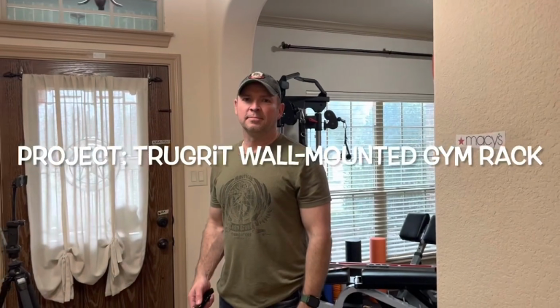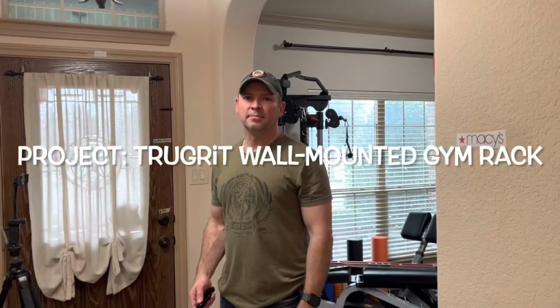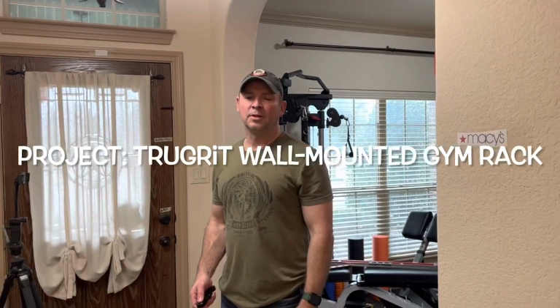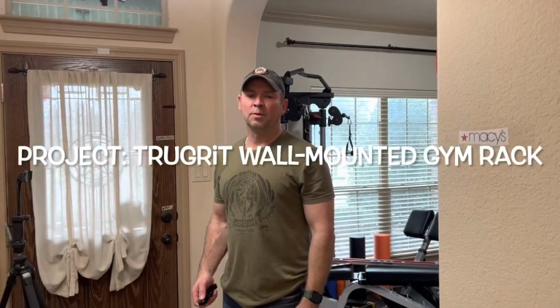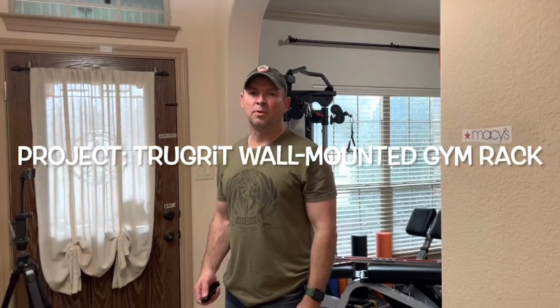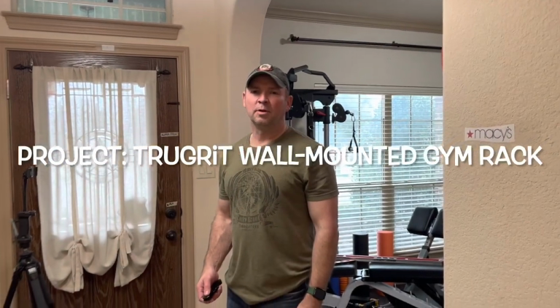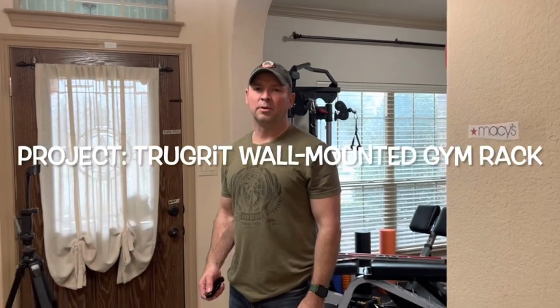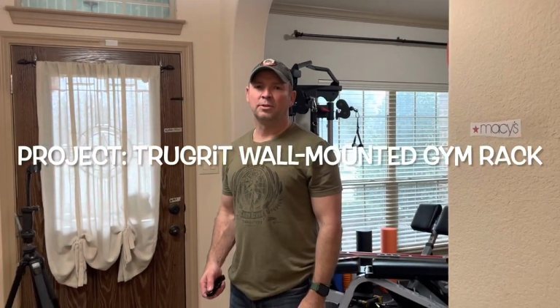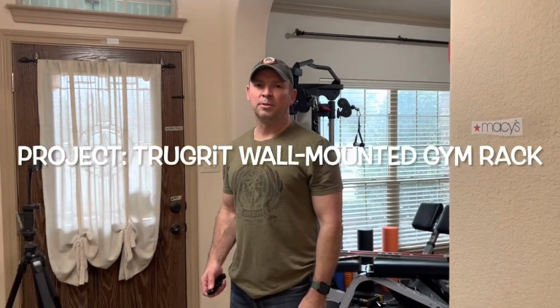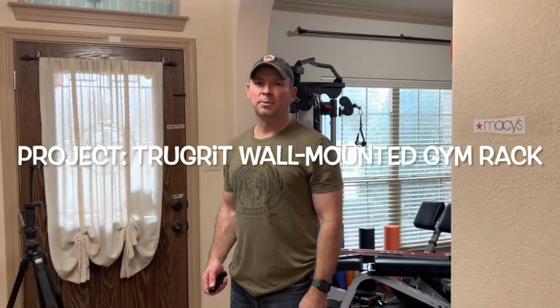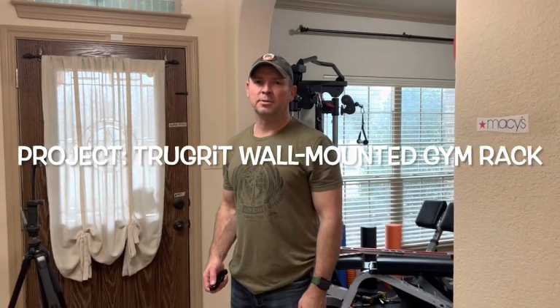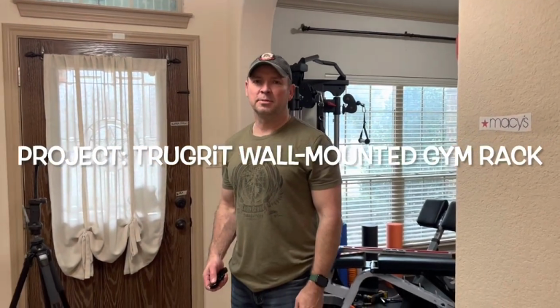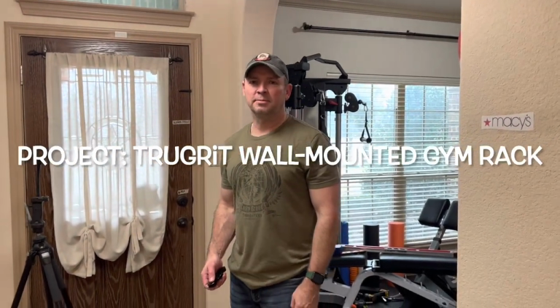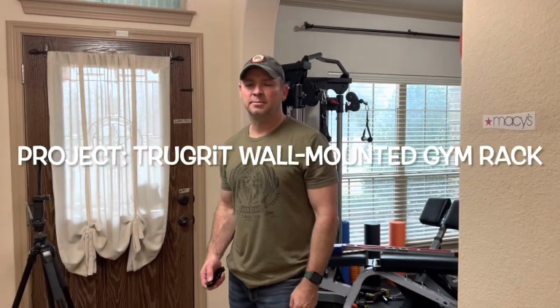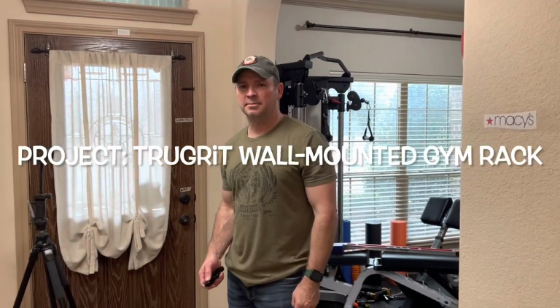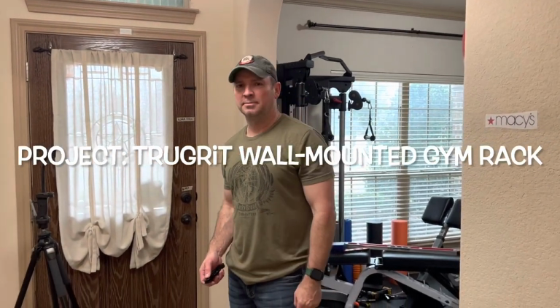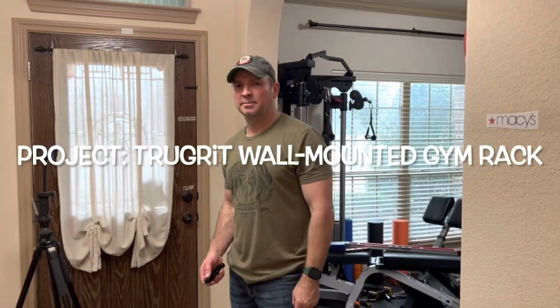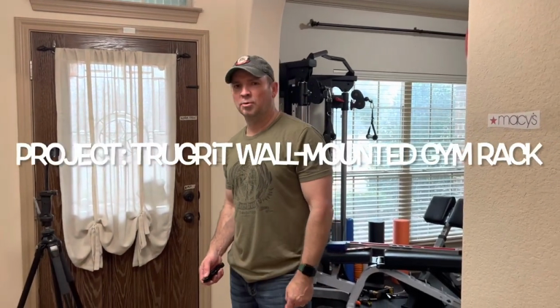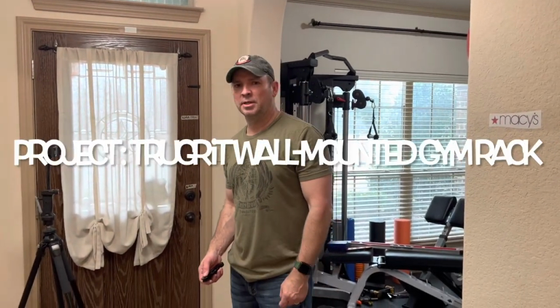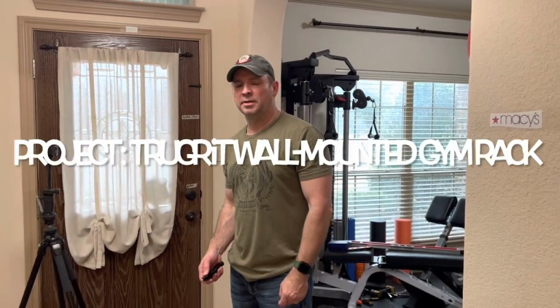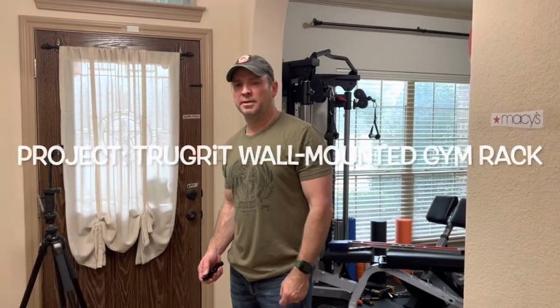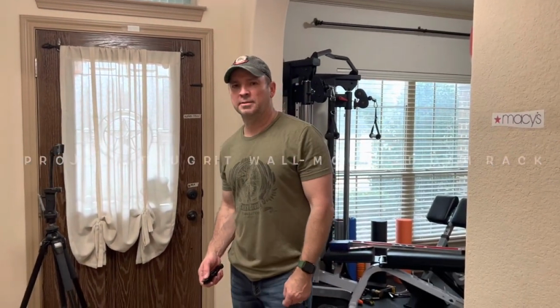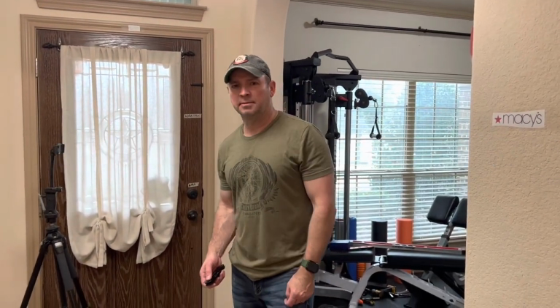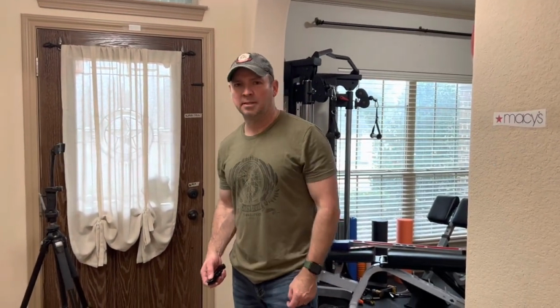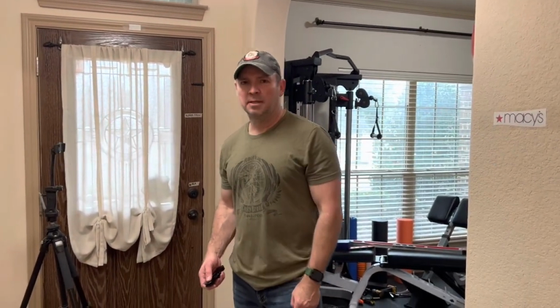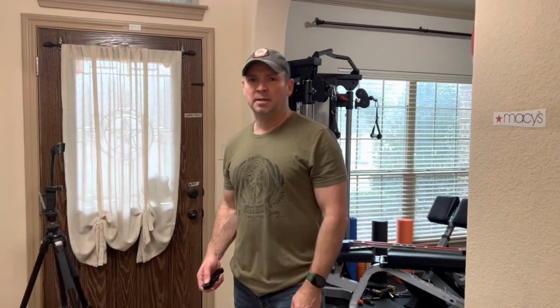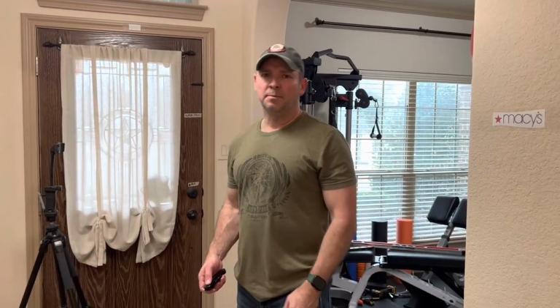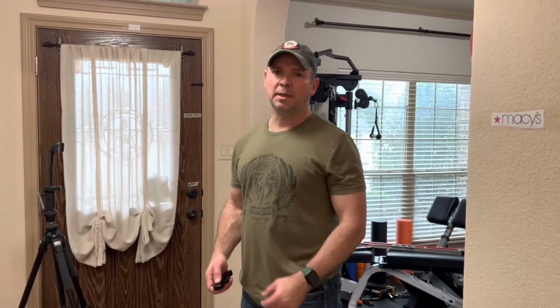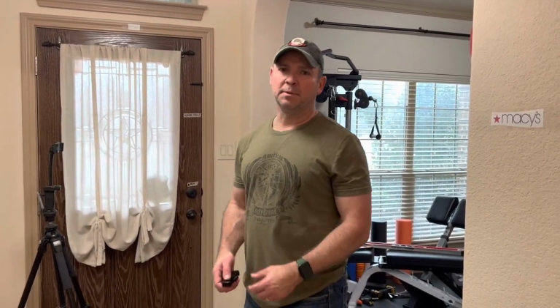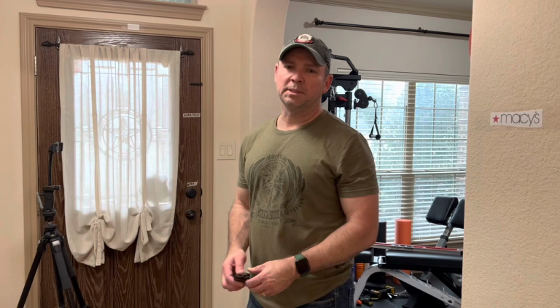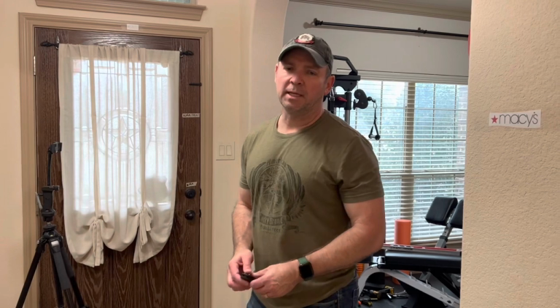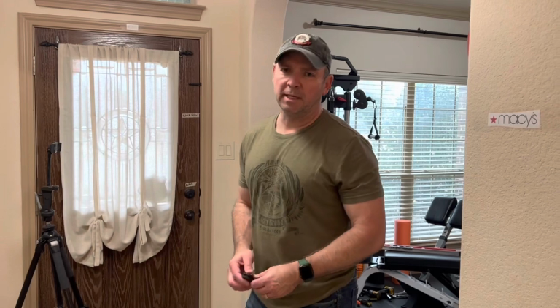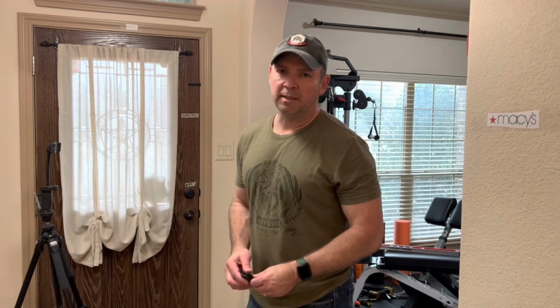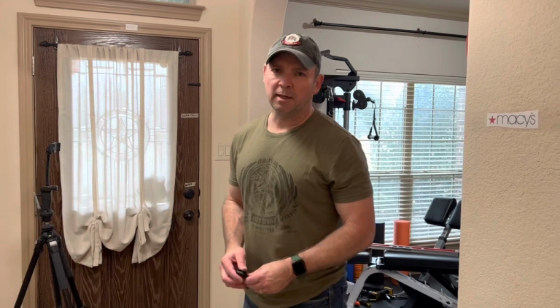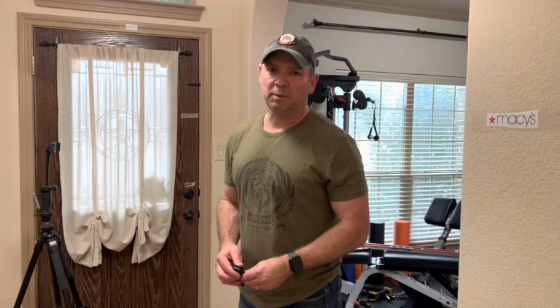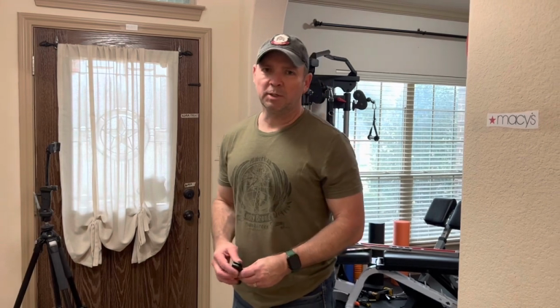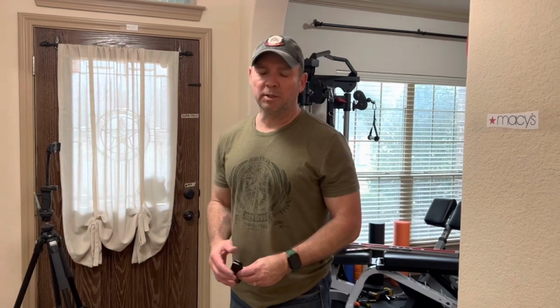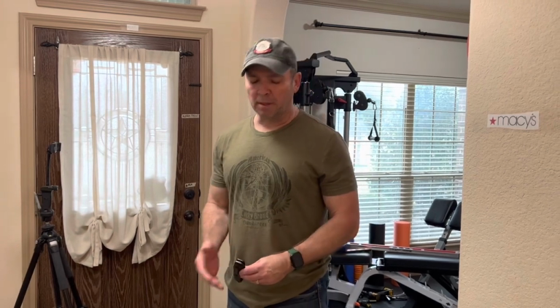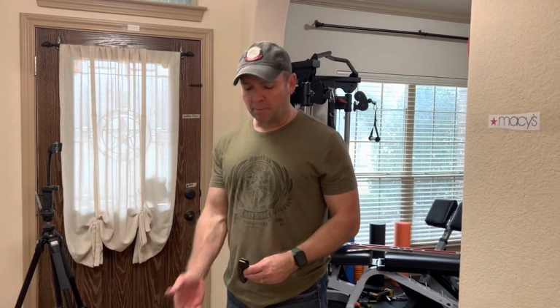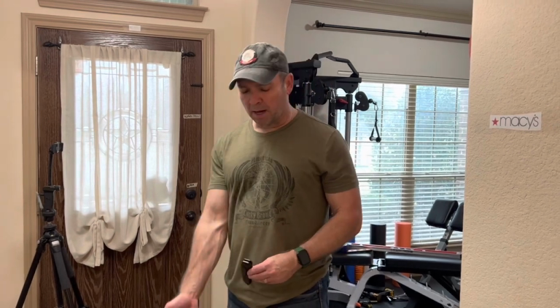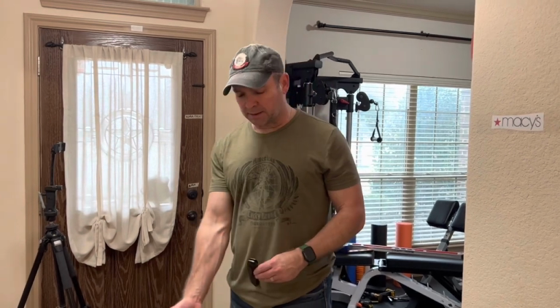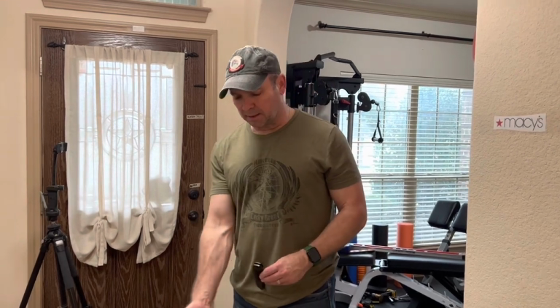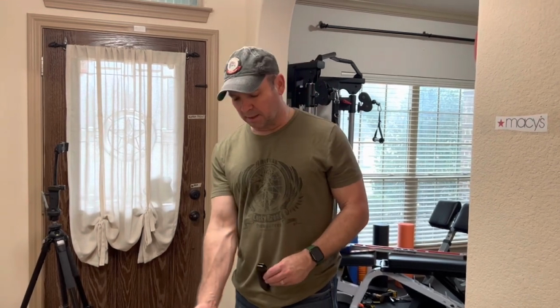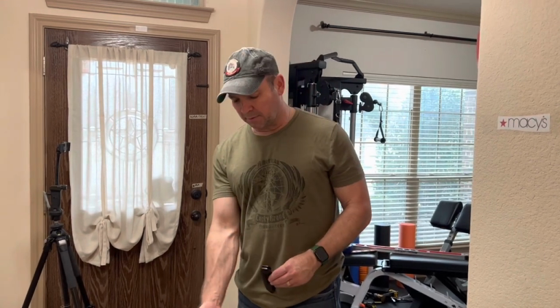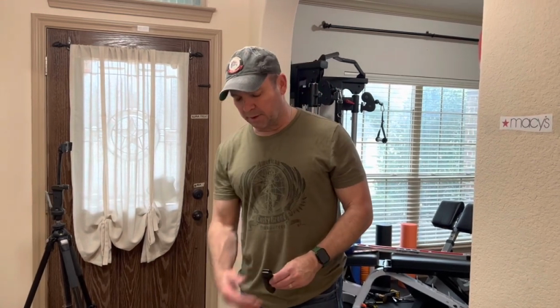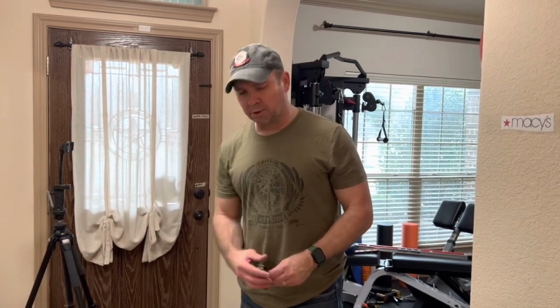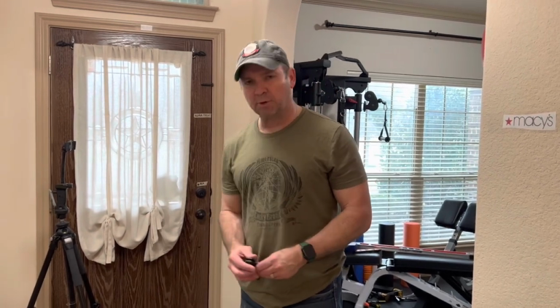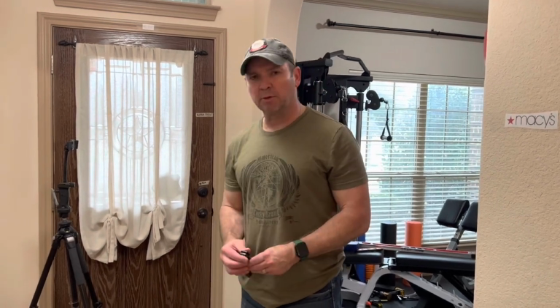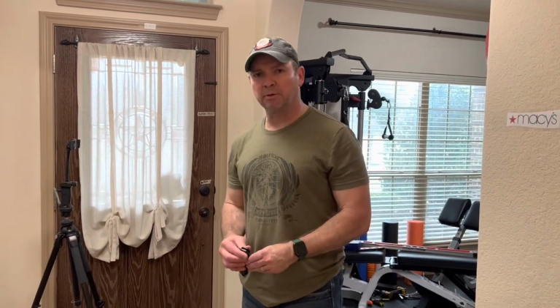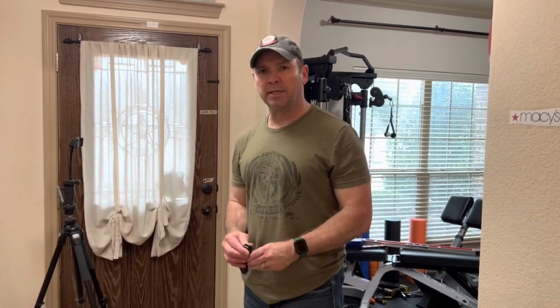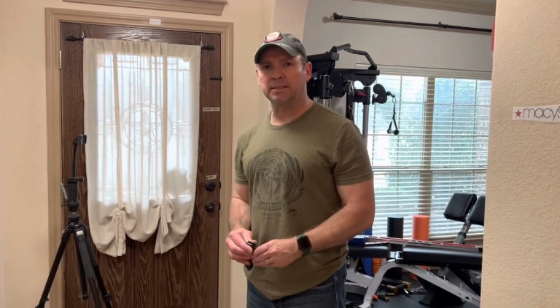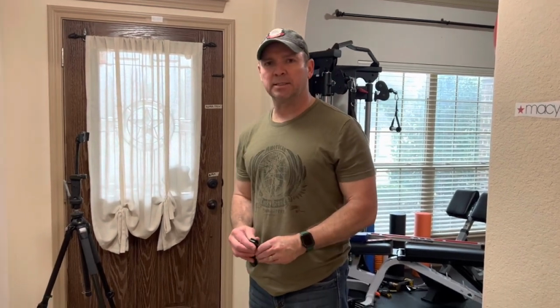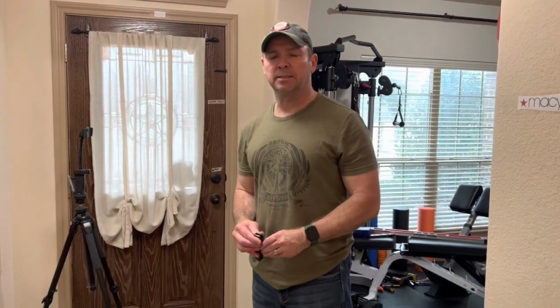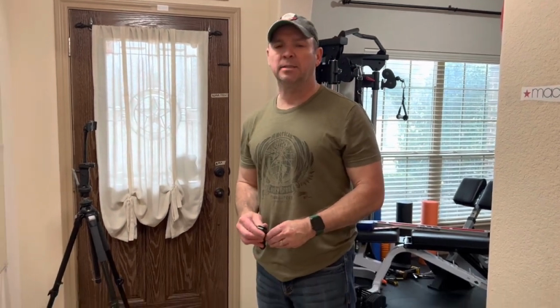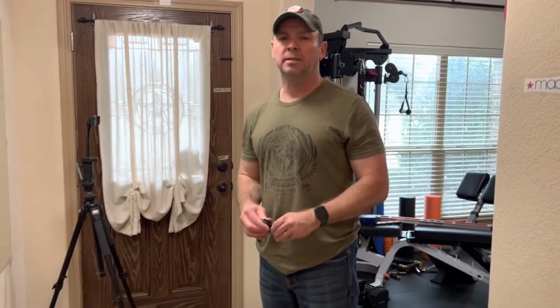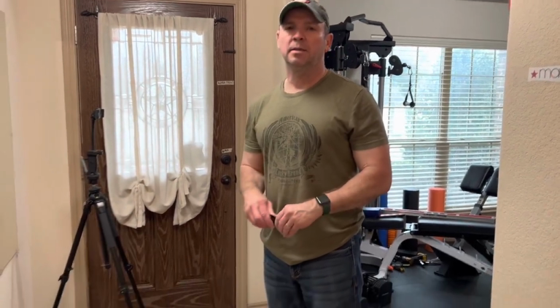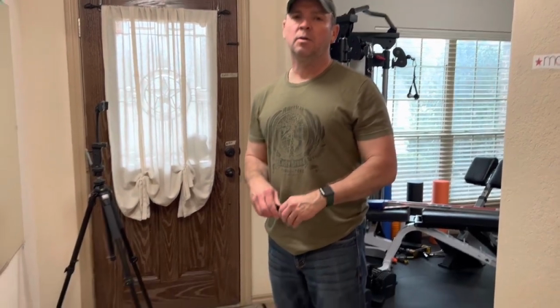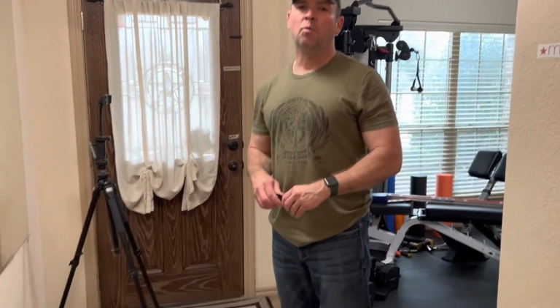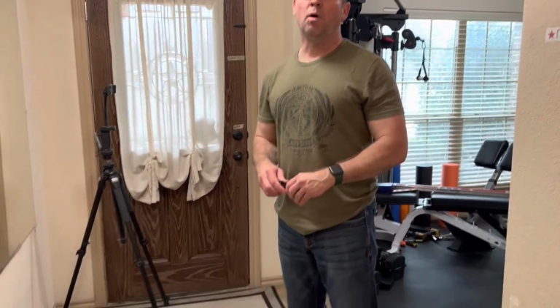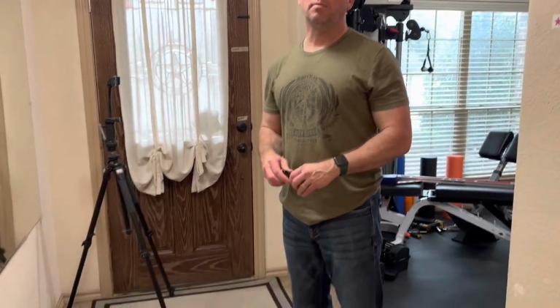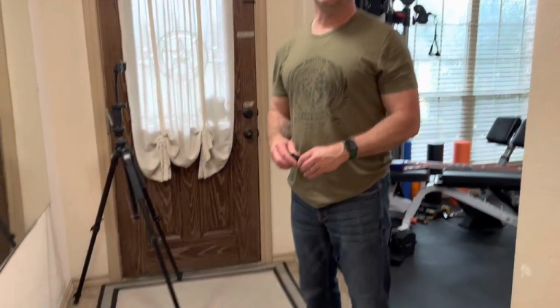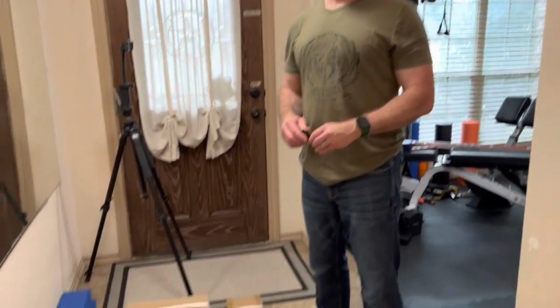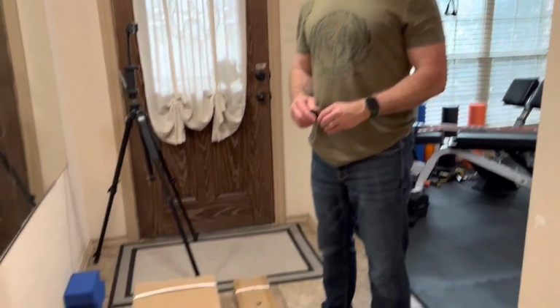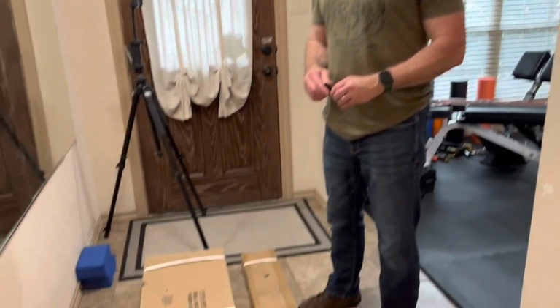Good morning YouTubers, or good evening. My name is Ken. I'm gonna do an unboxing of the True Grit wall-mounted rack.